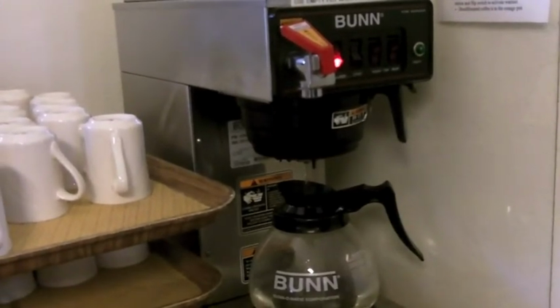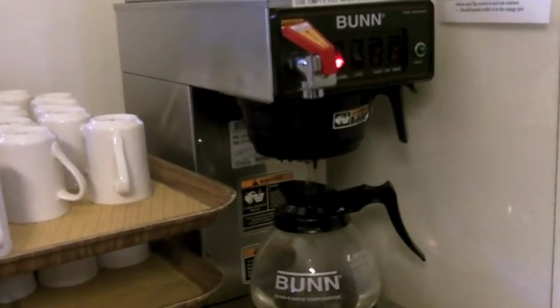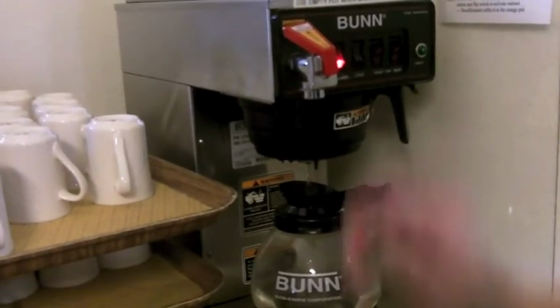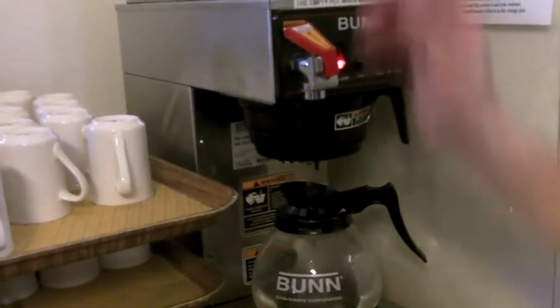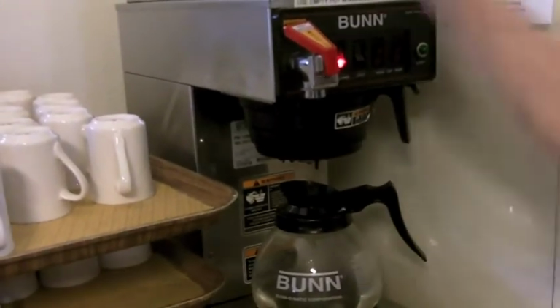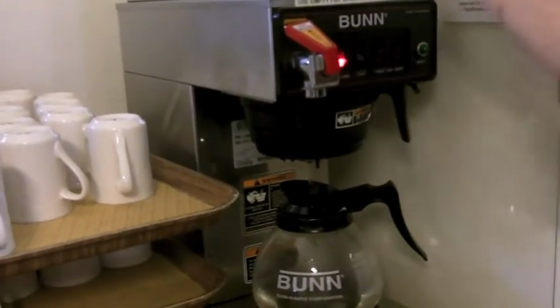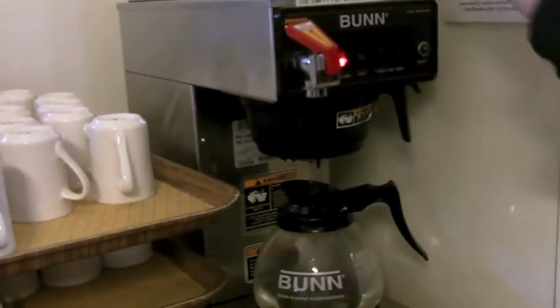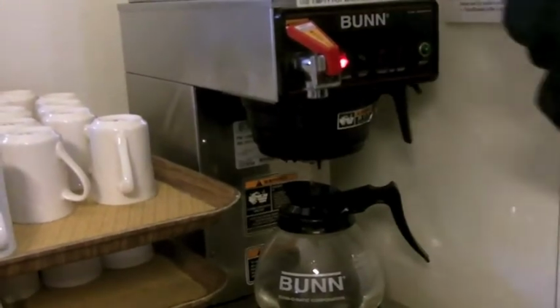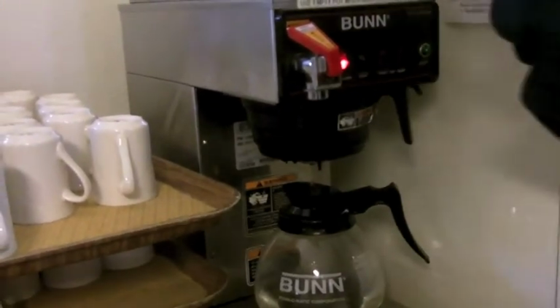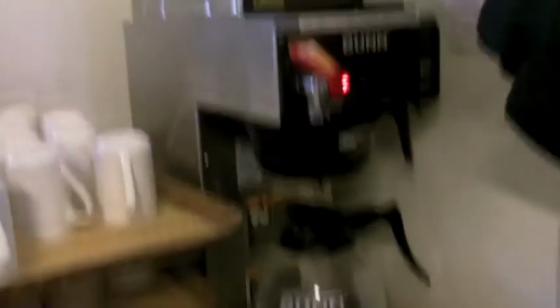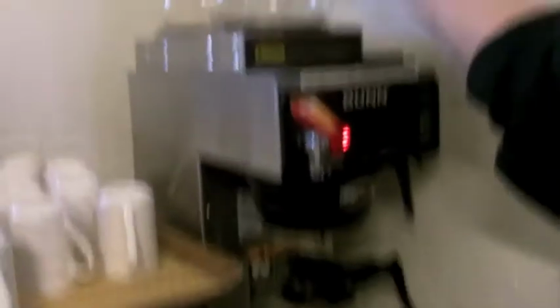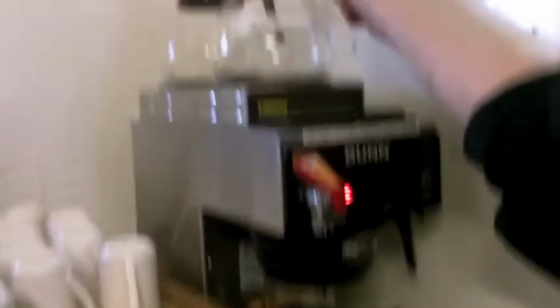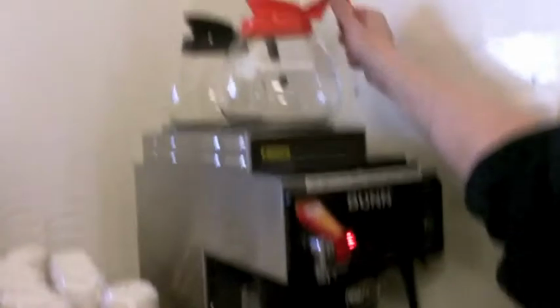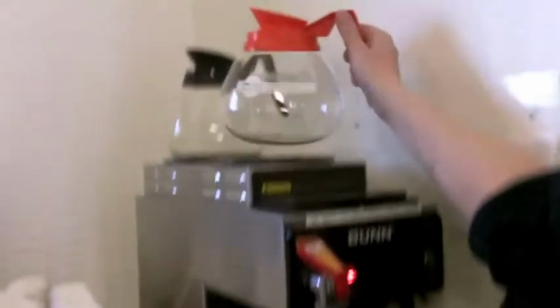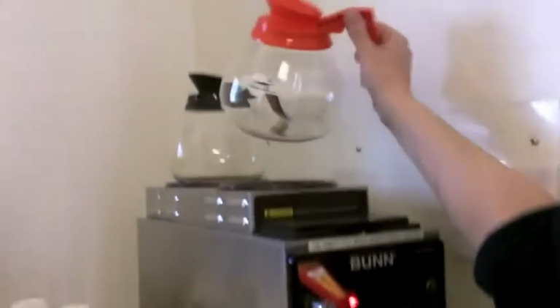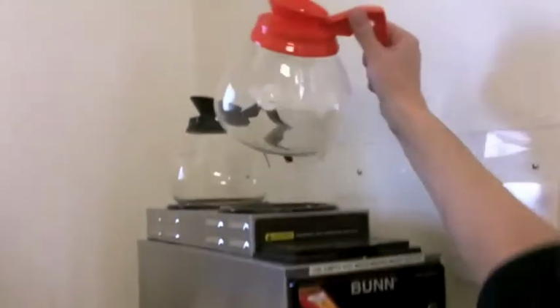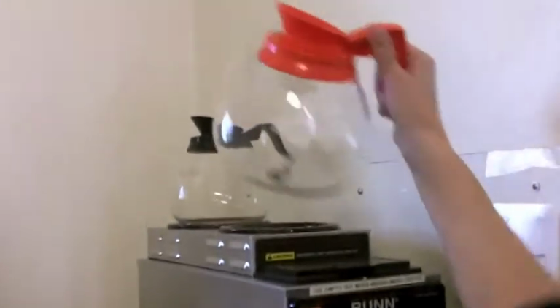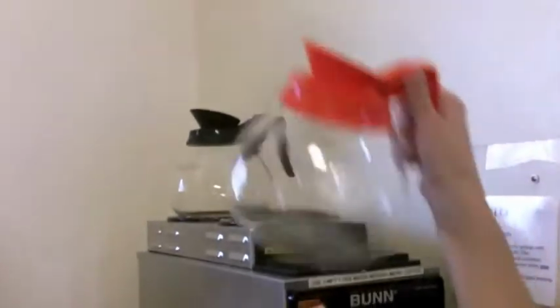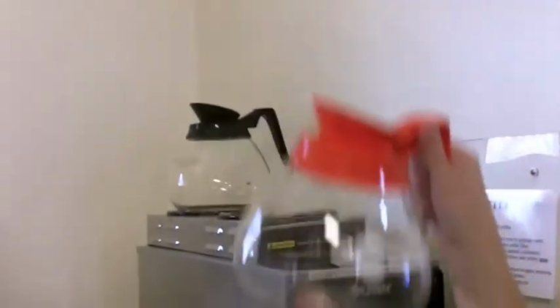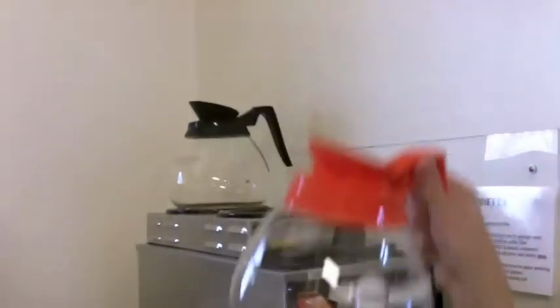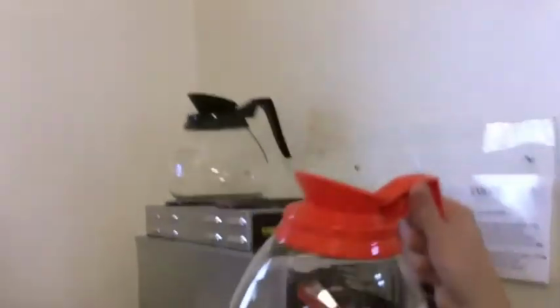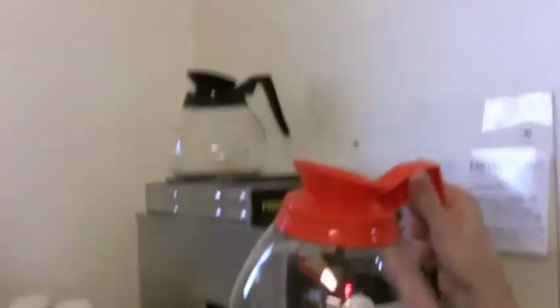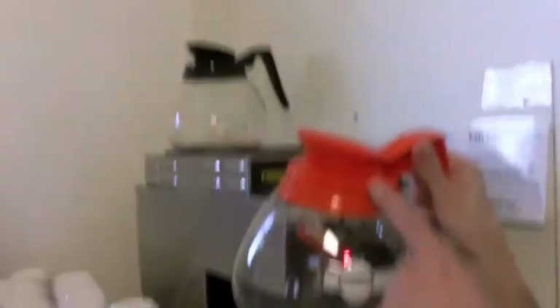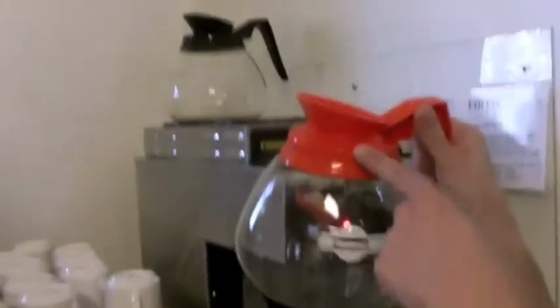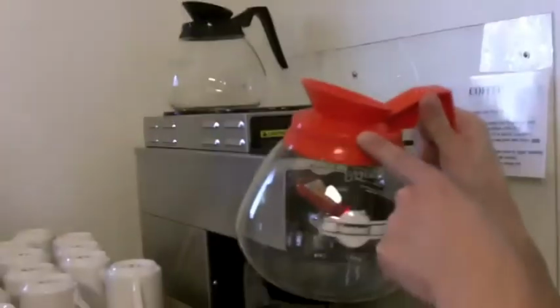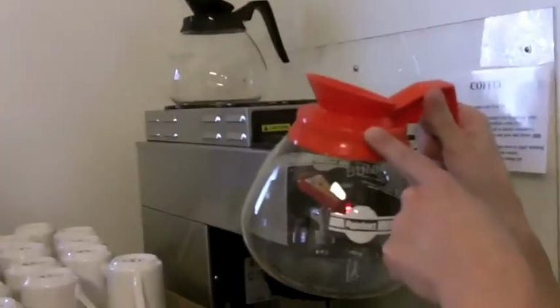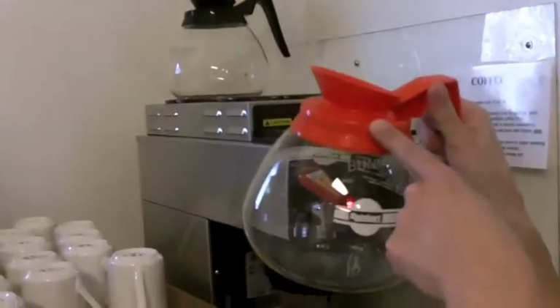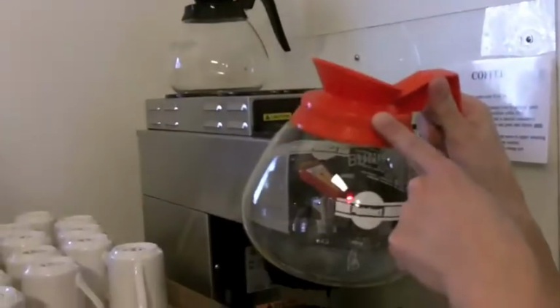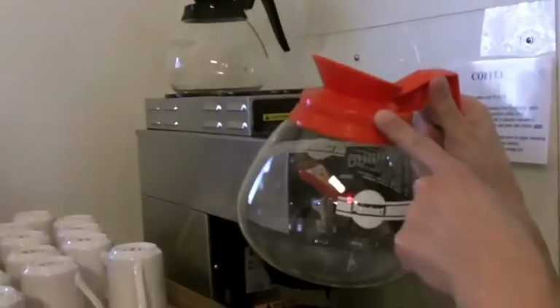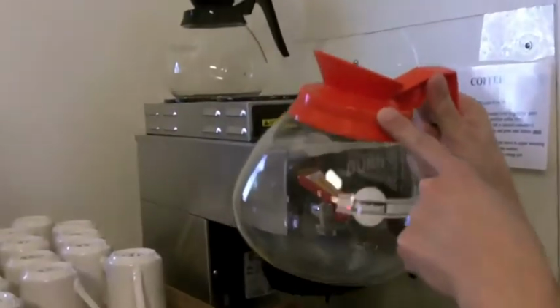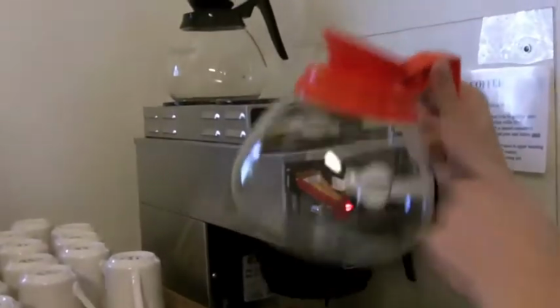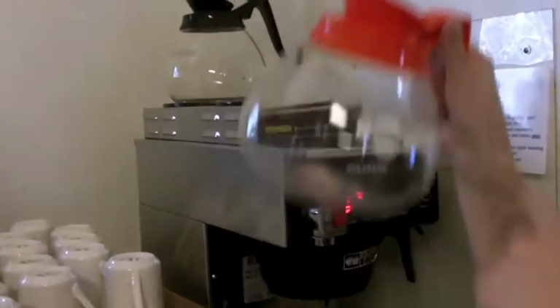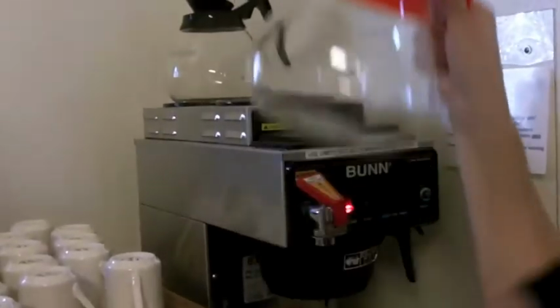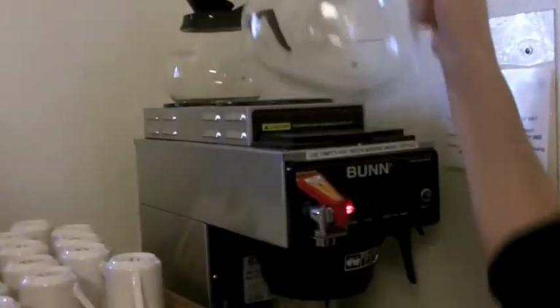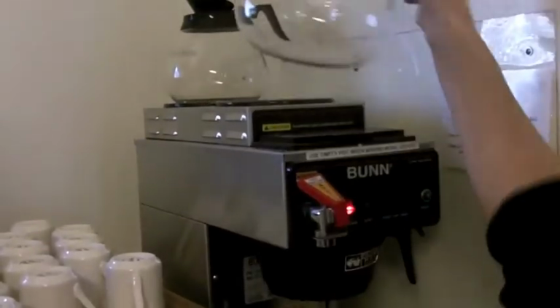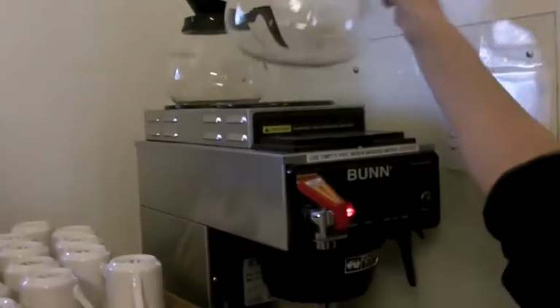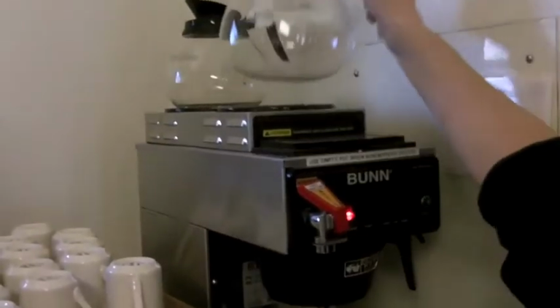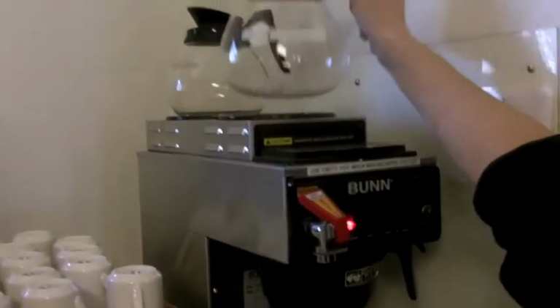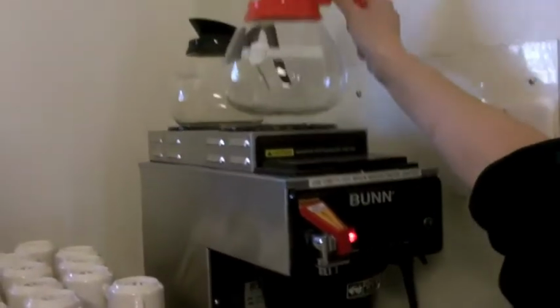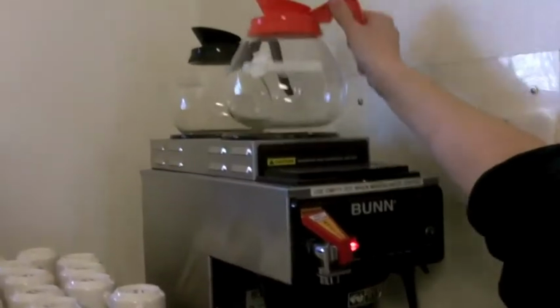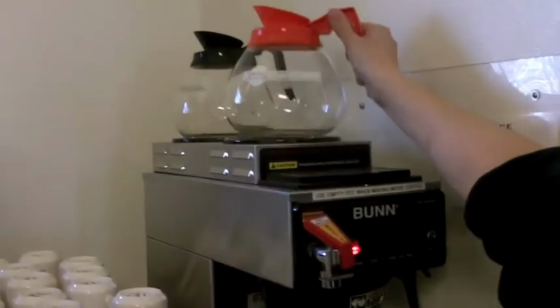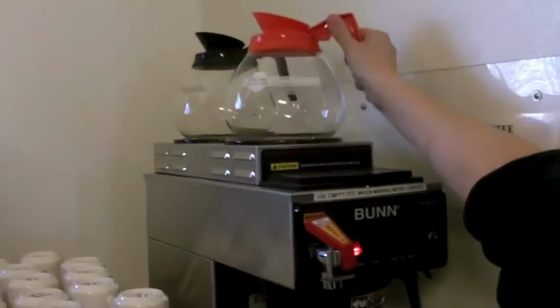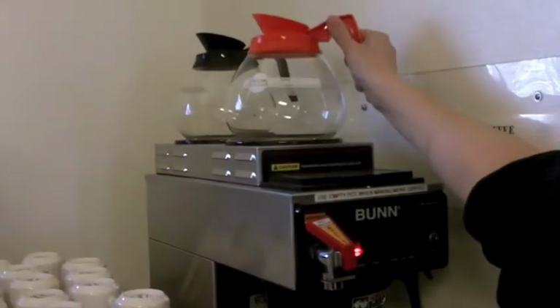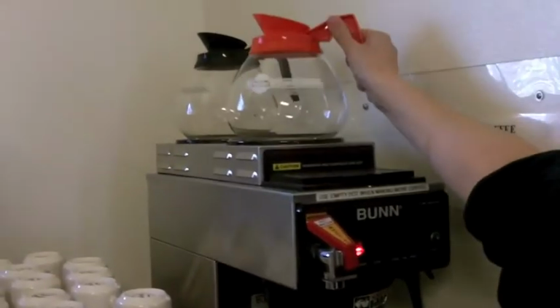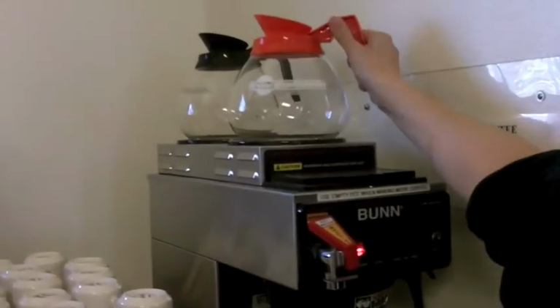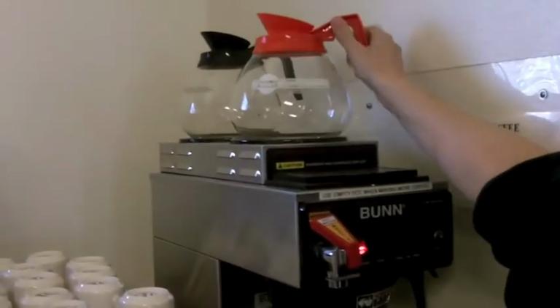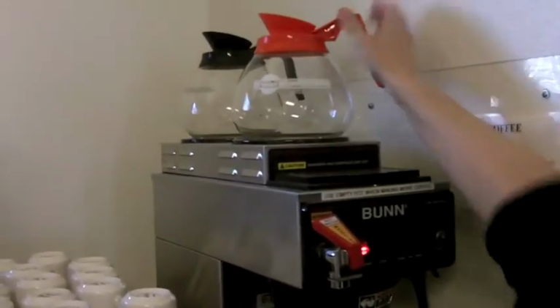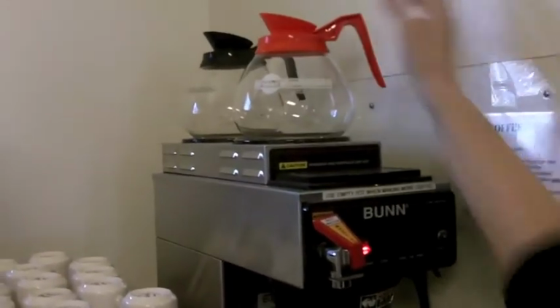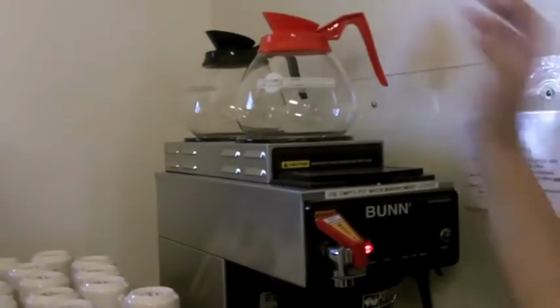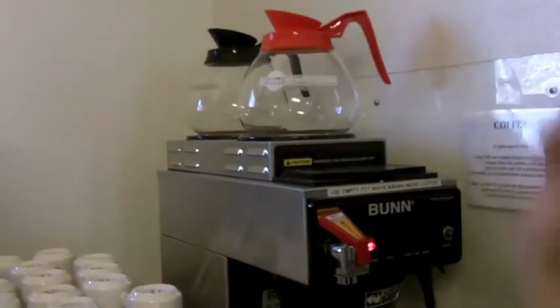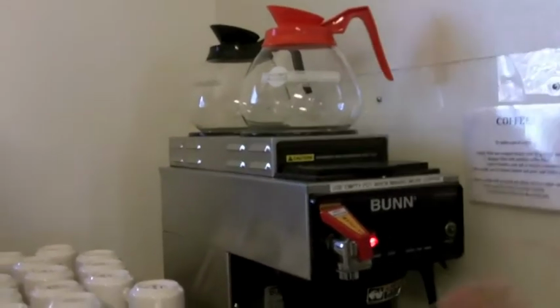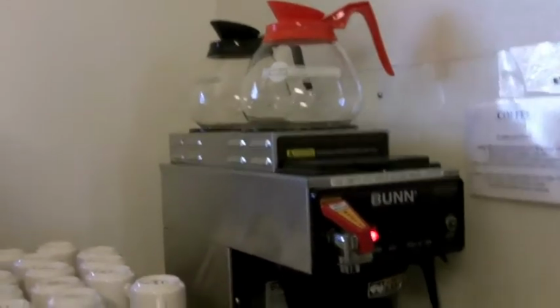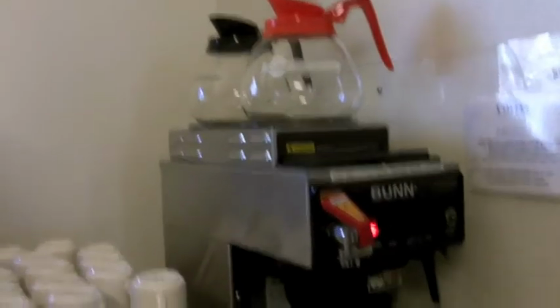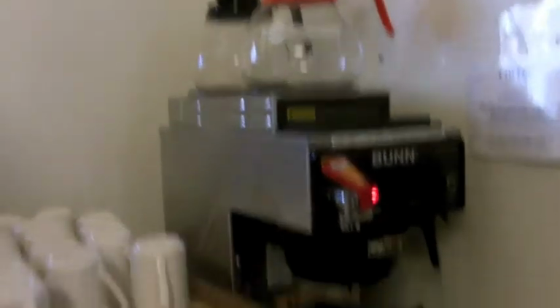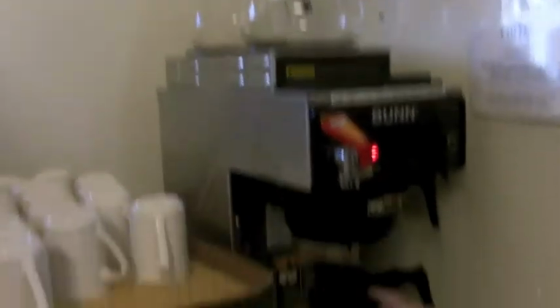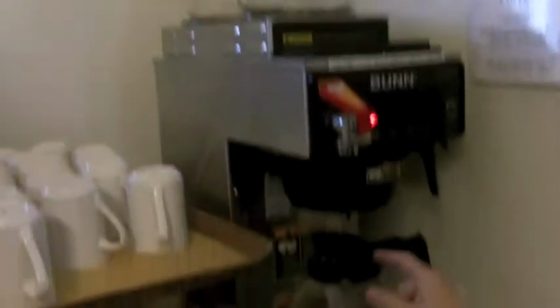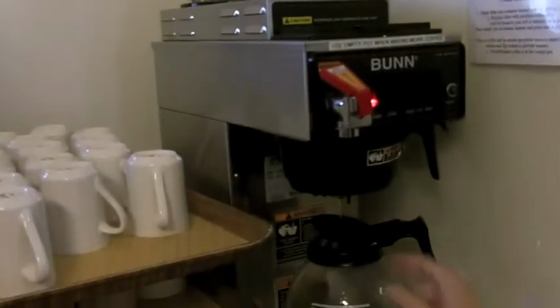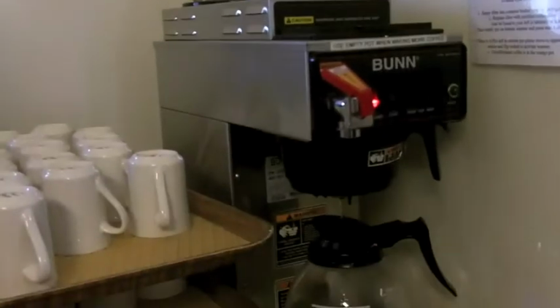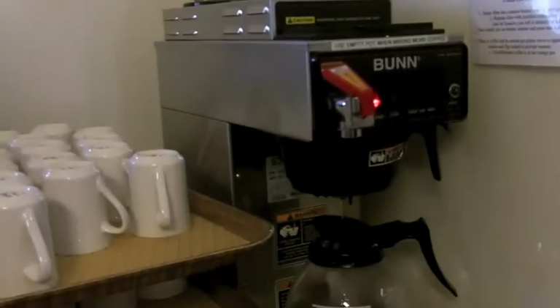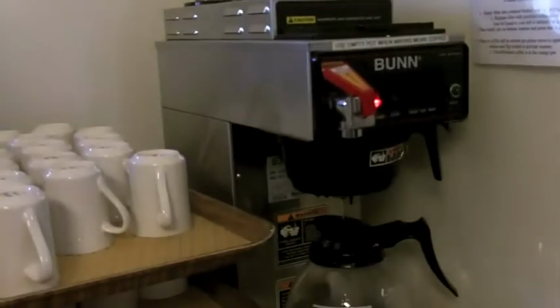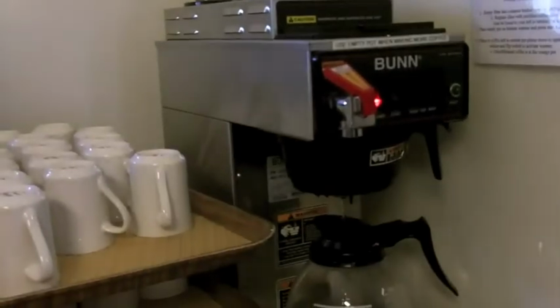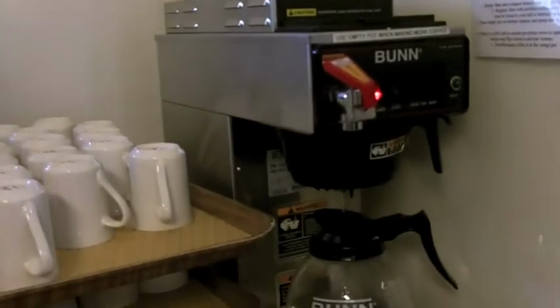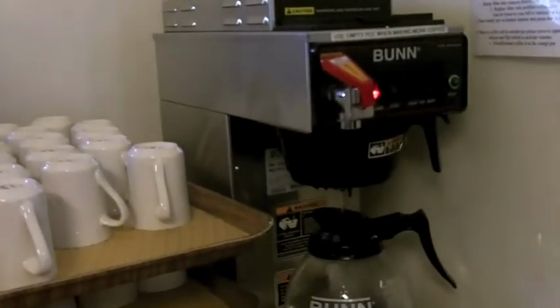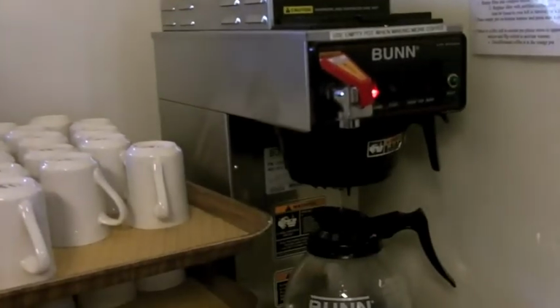The decaf coffee decanter is orange, so we use that for the decaf, and the black ones for the regular.